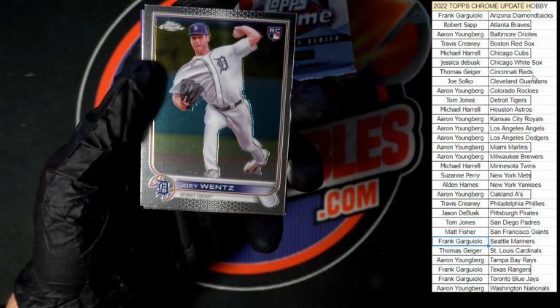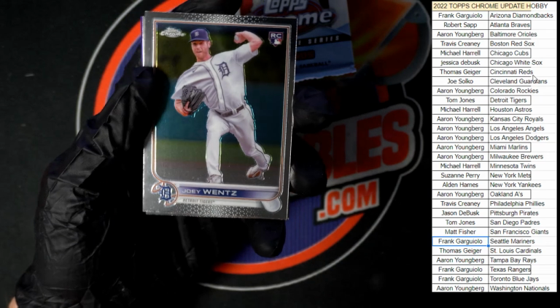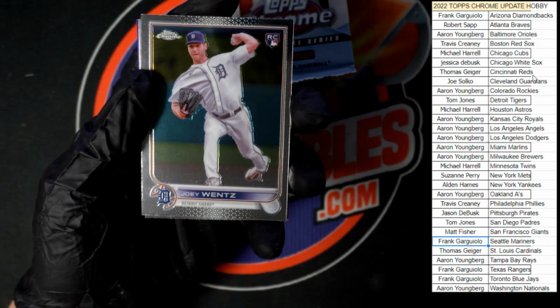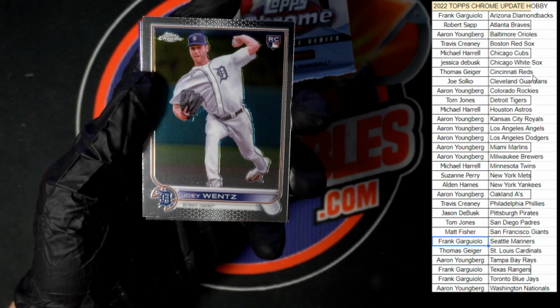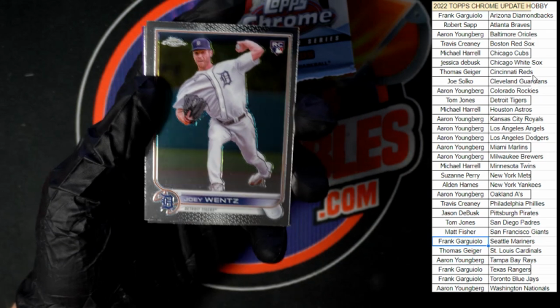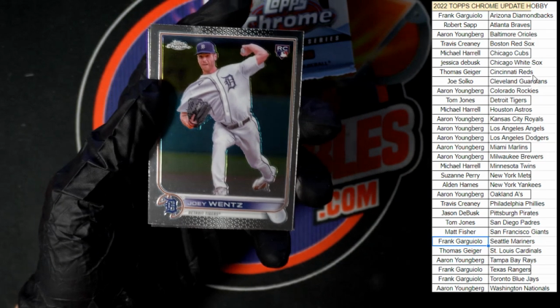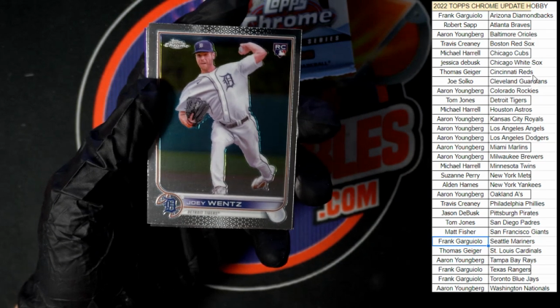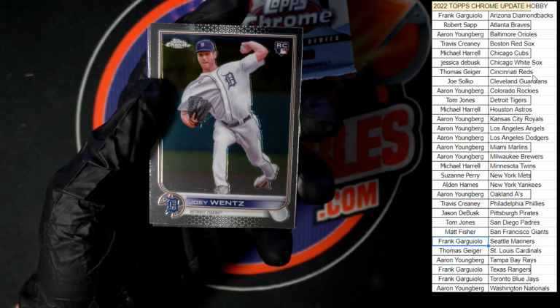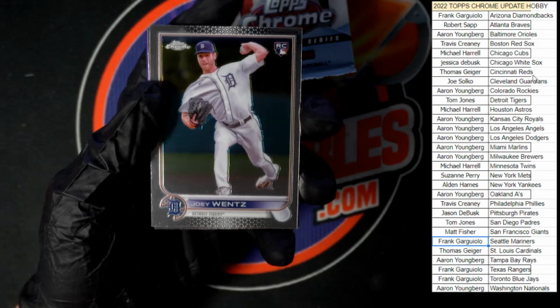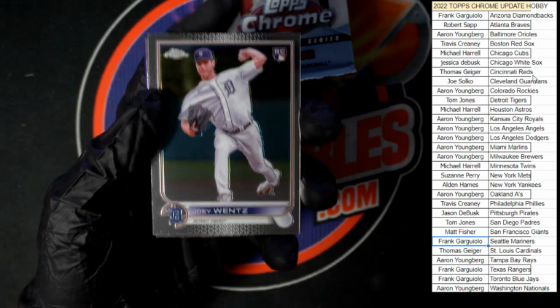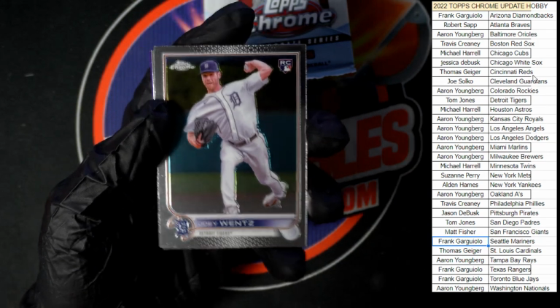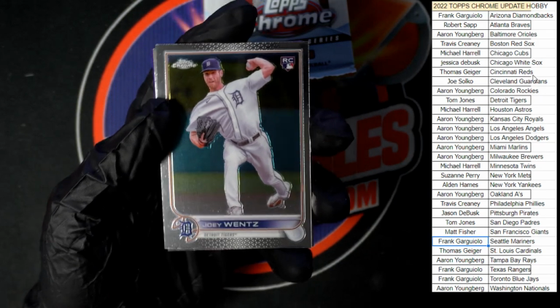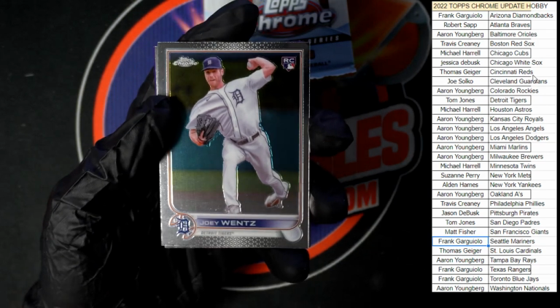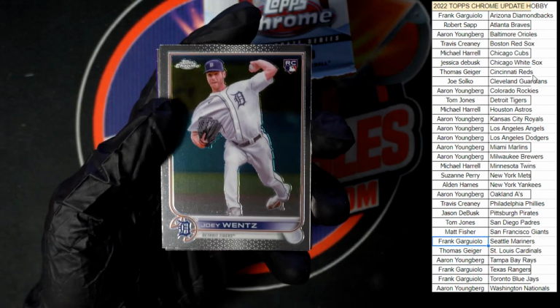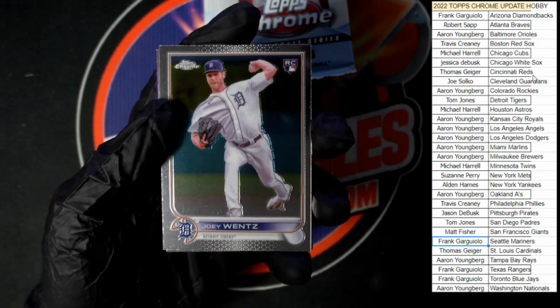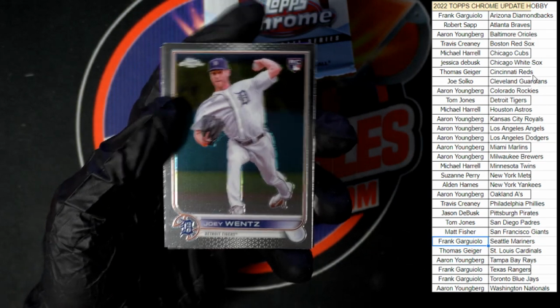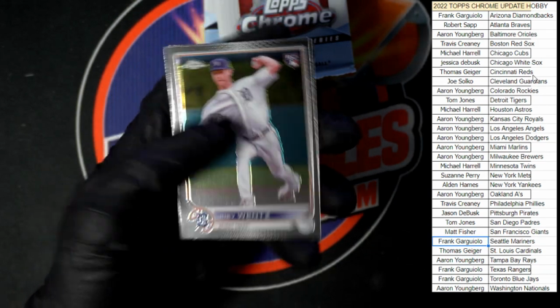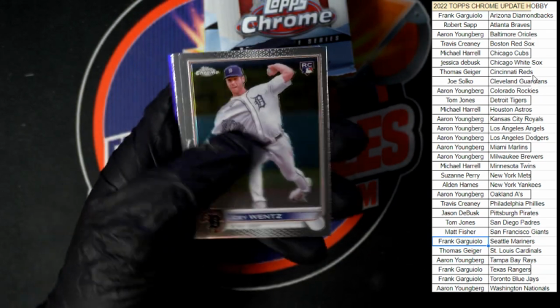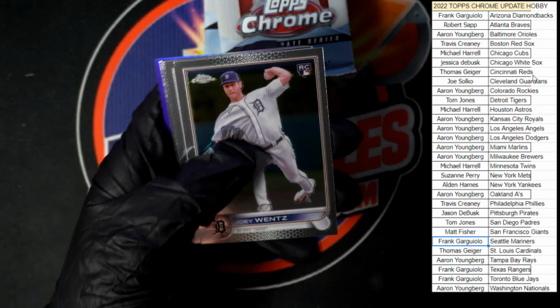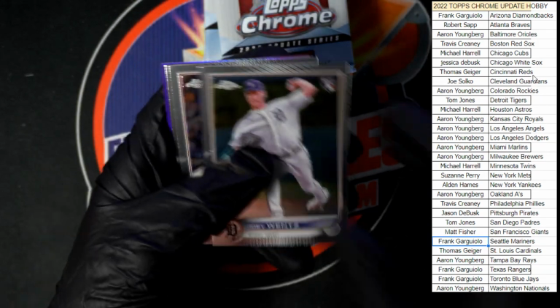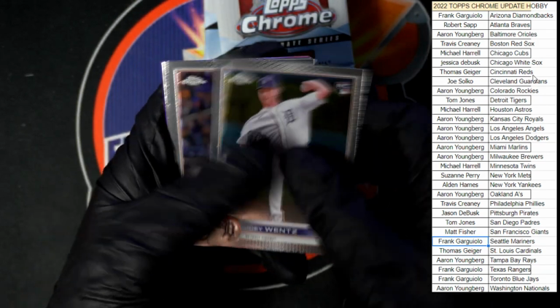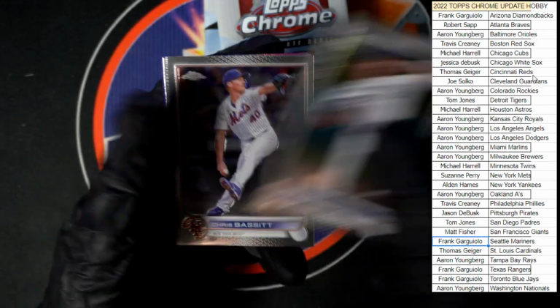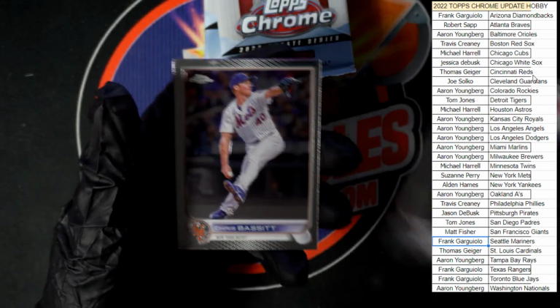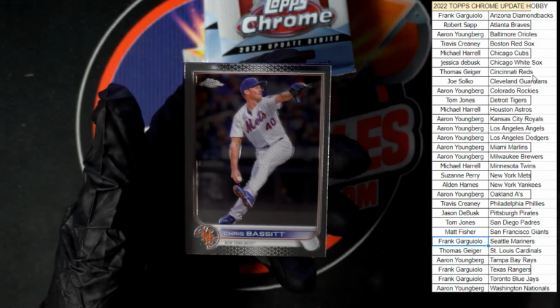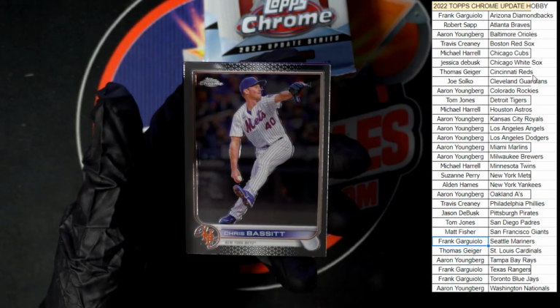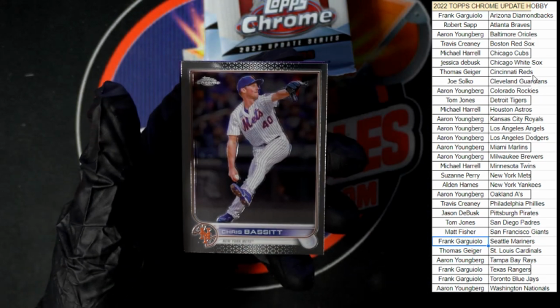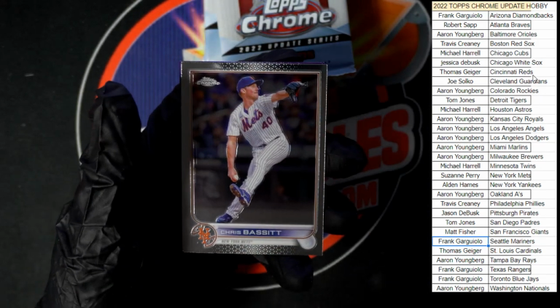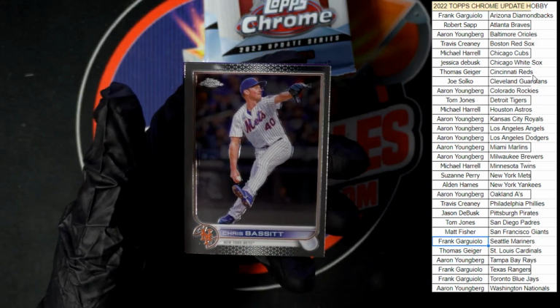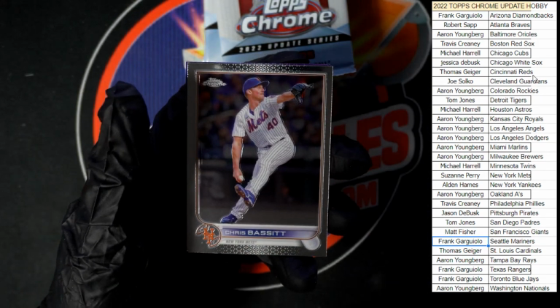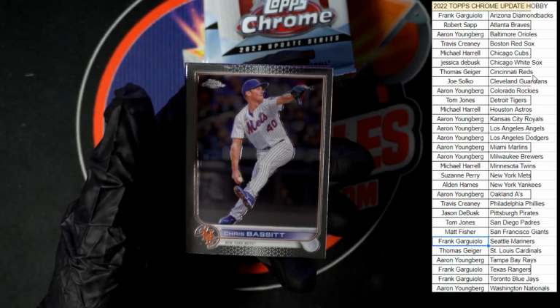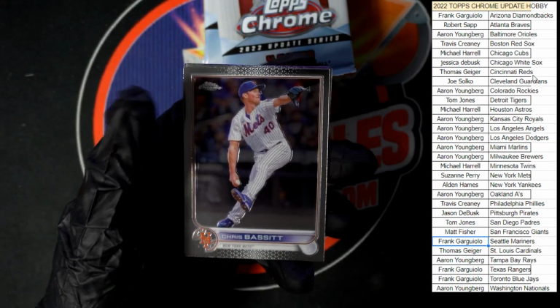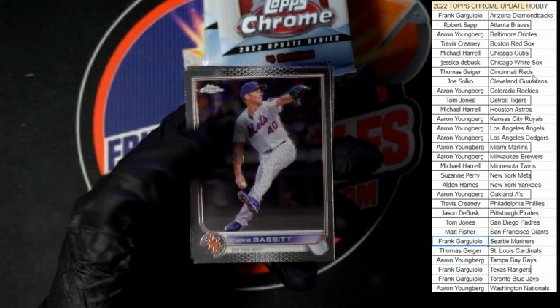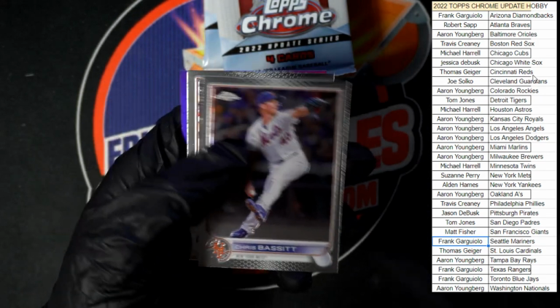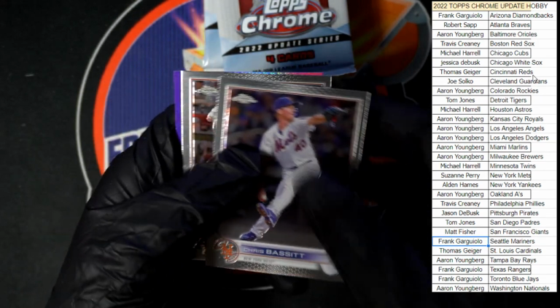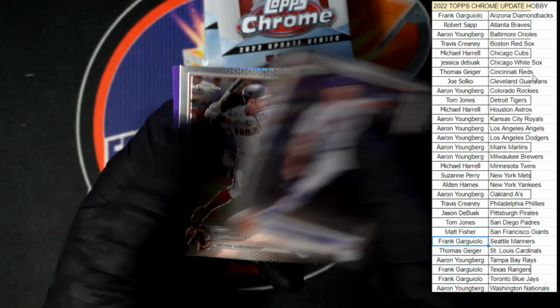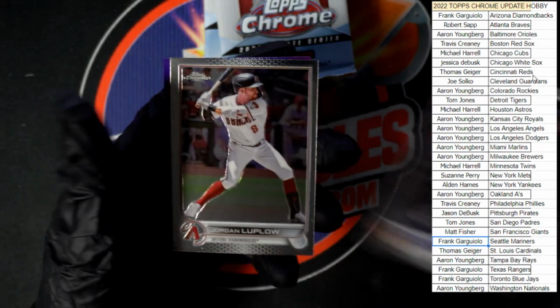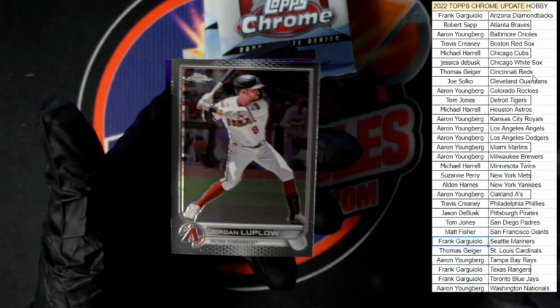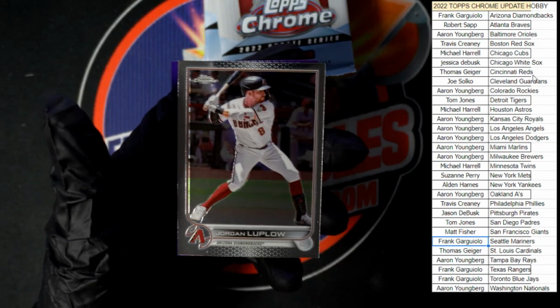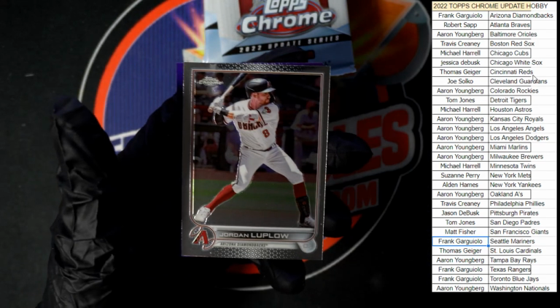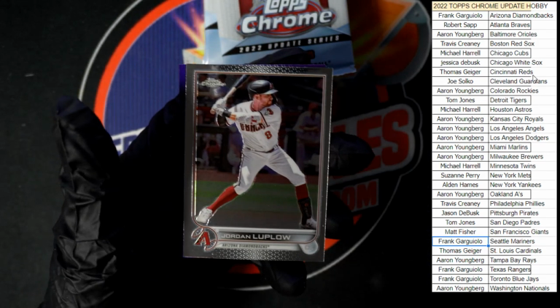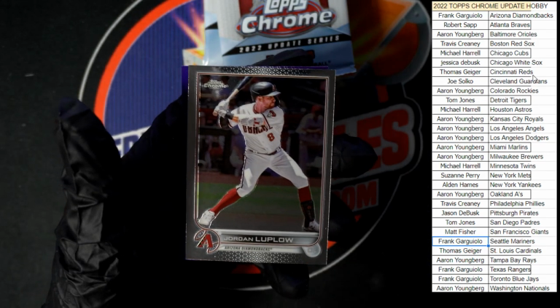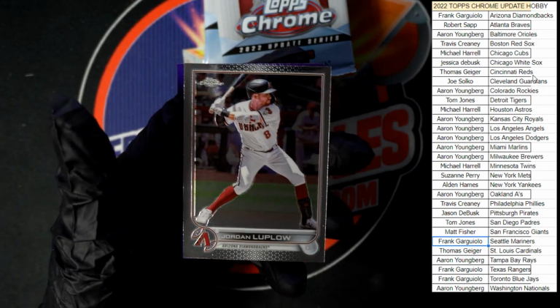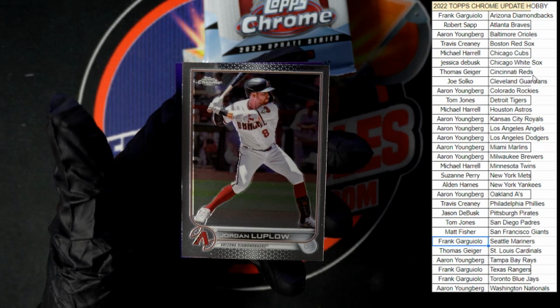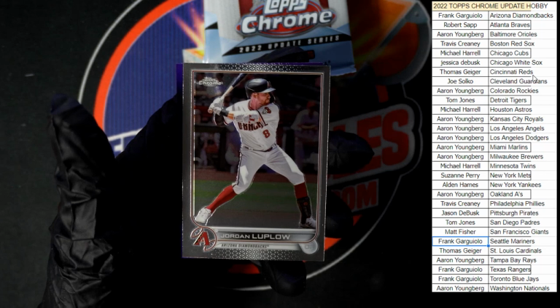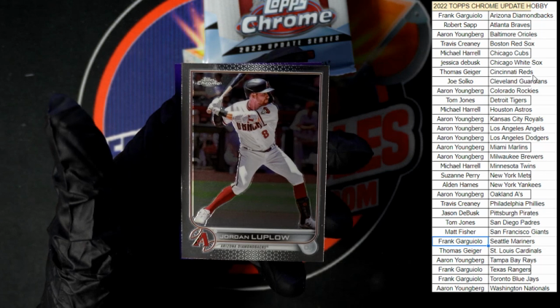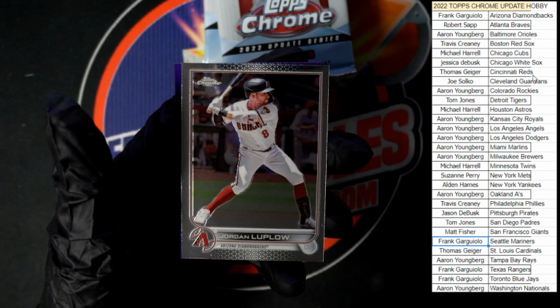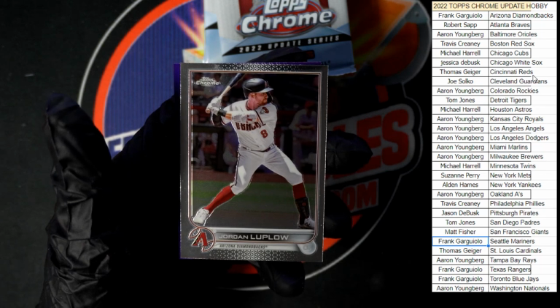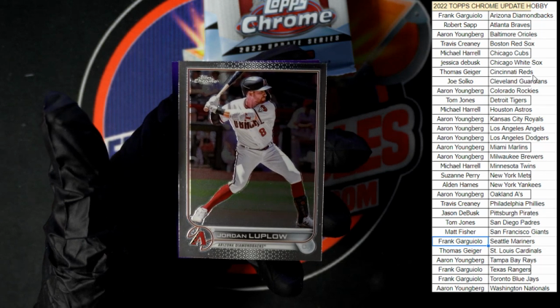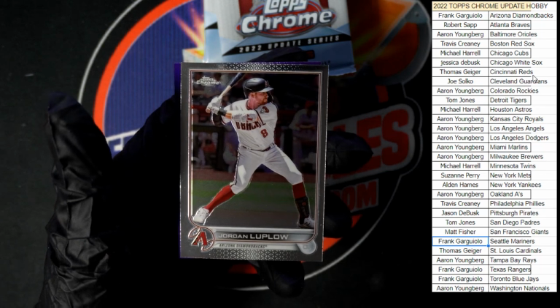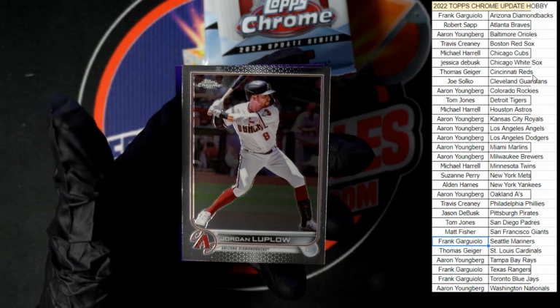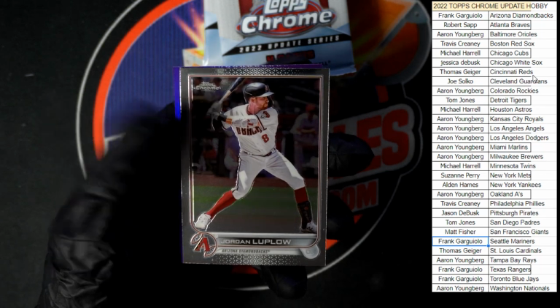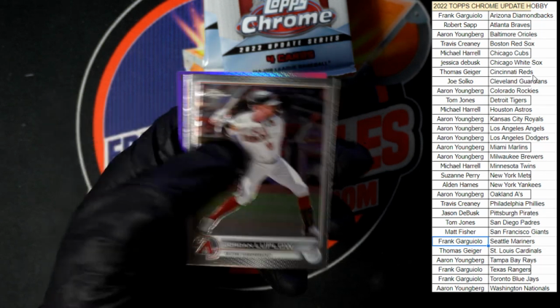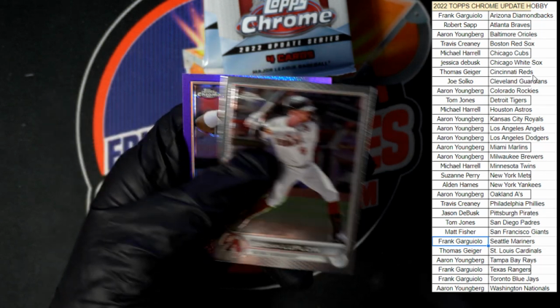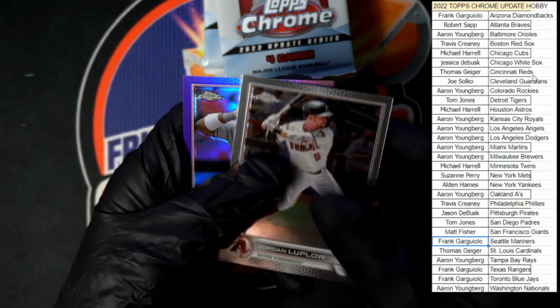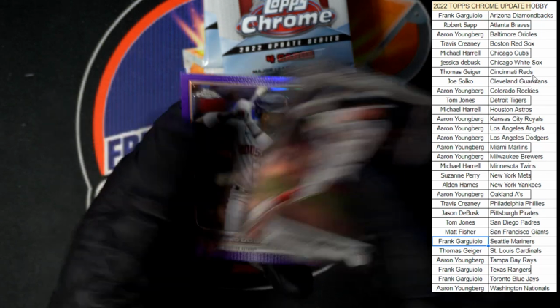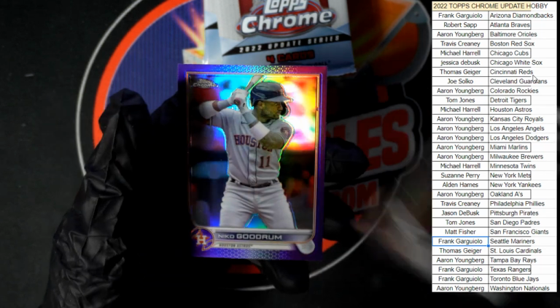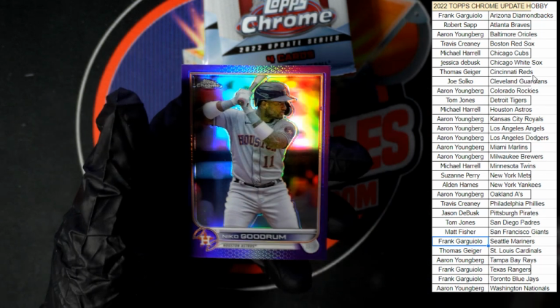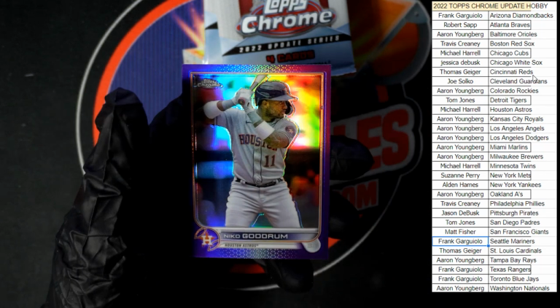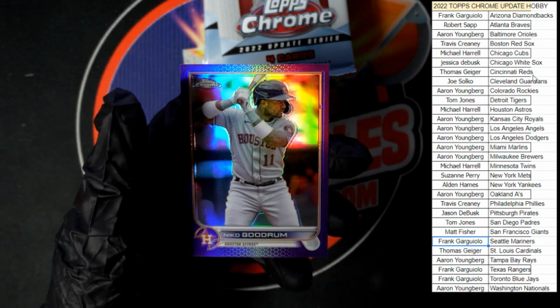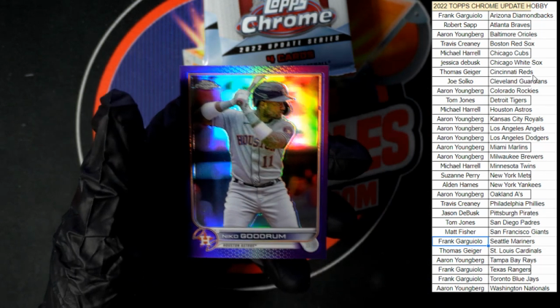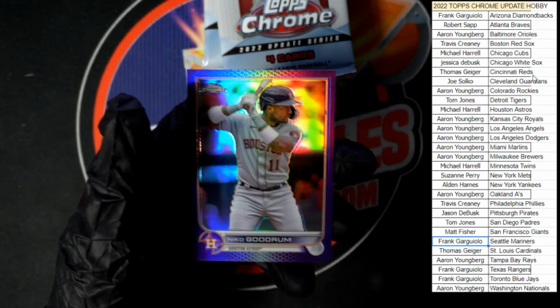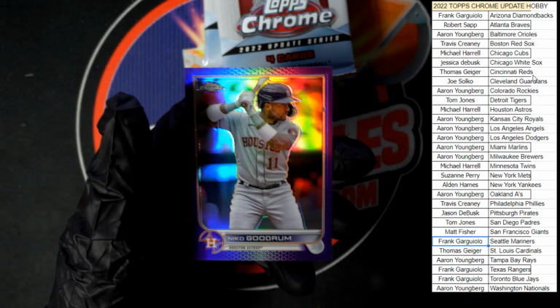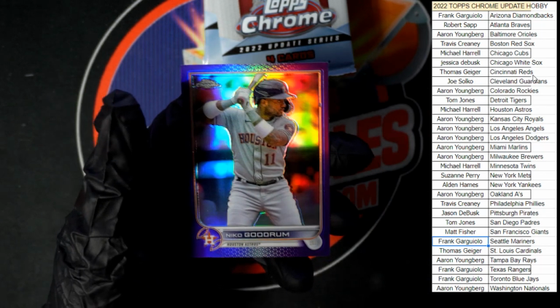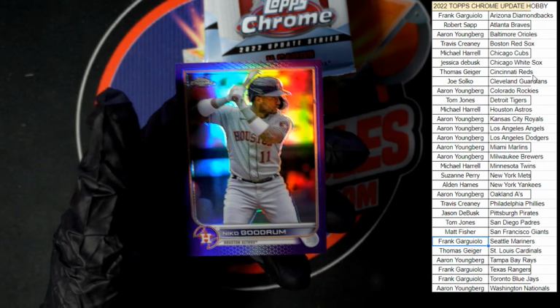We got Joey Wentz, Chris Bassett, Jordan Luplow again, and our purple is Goodrum.